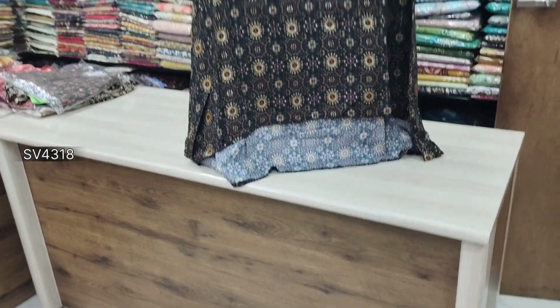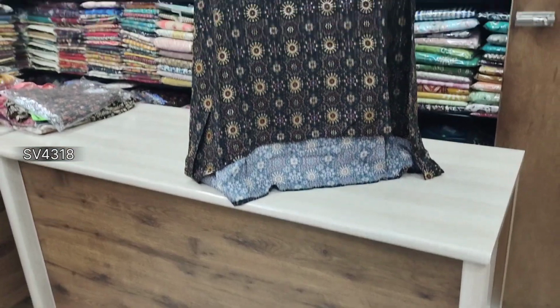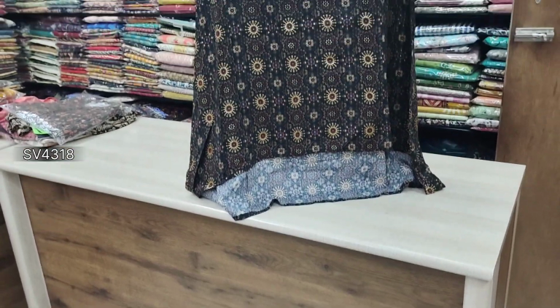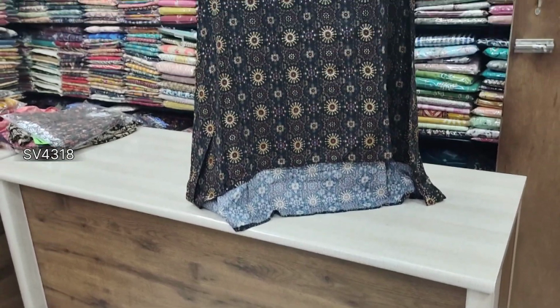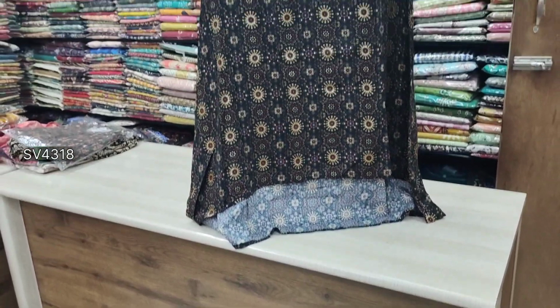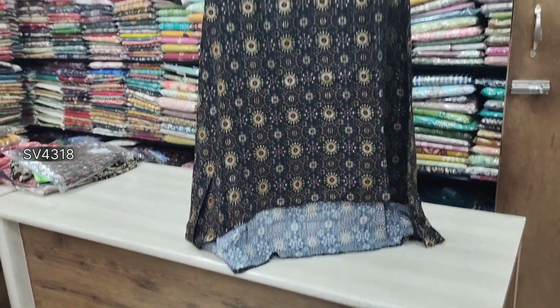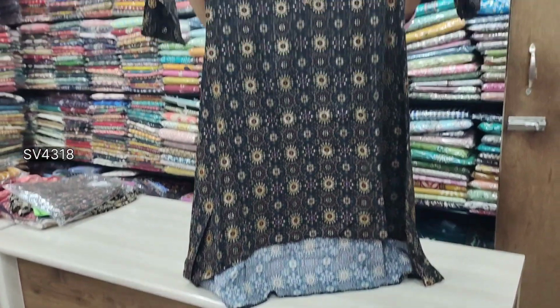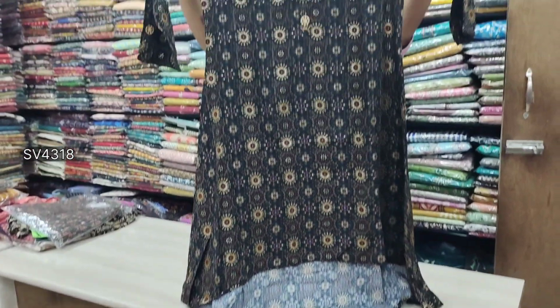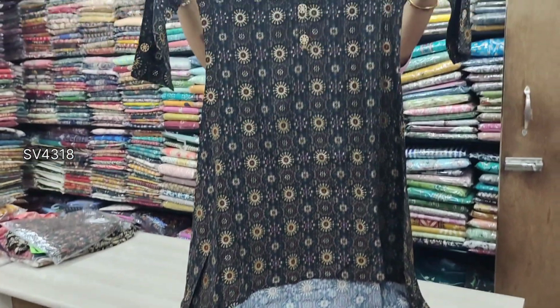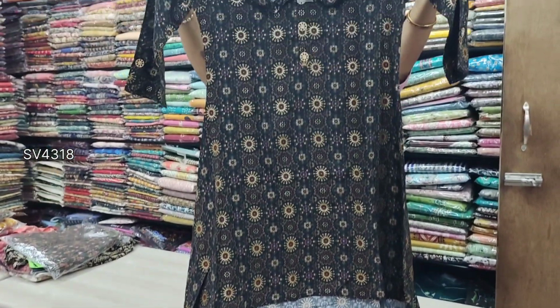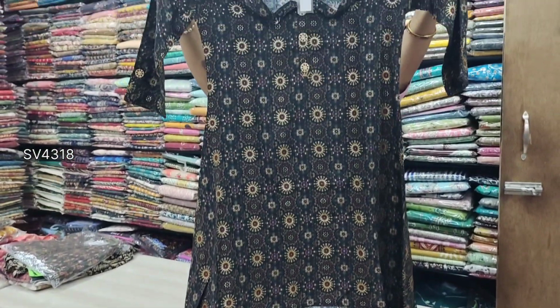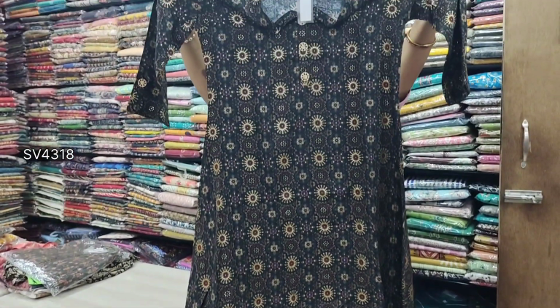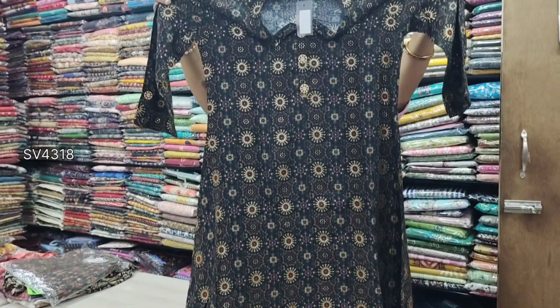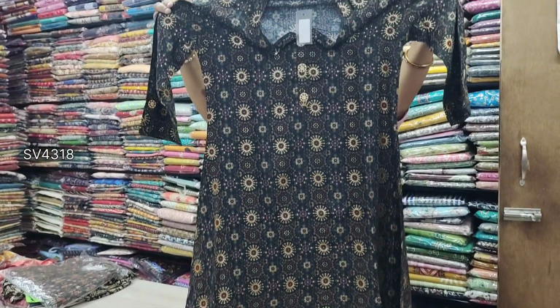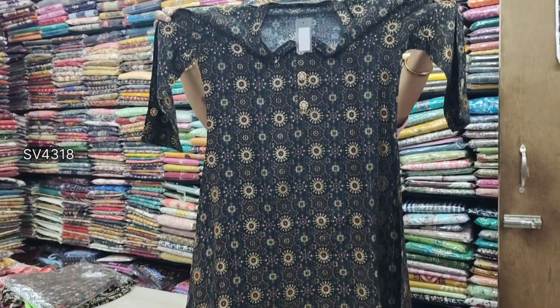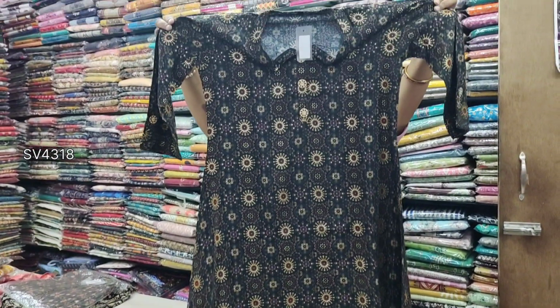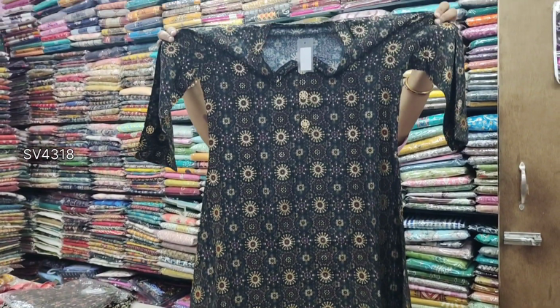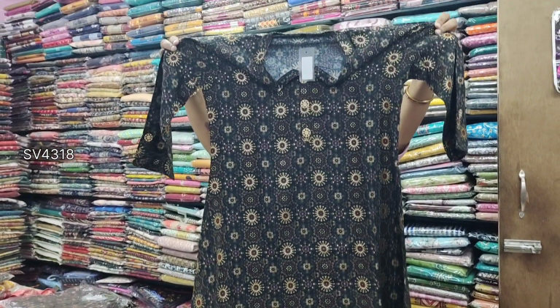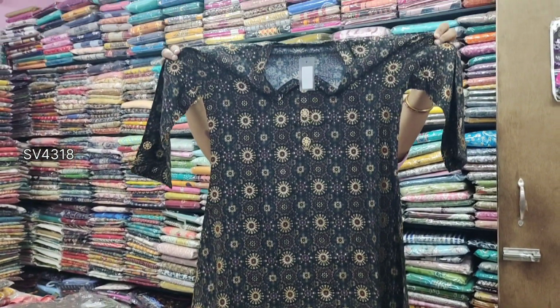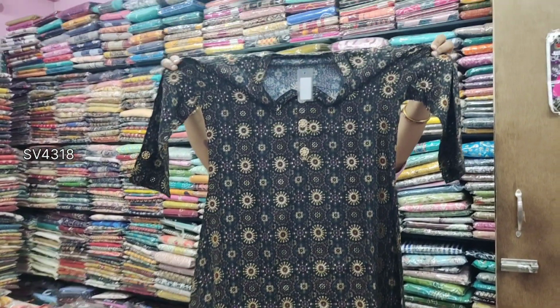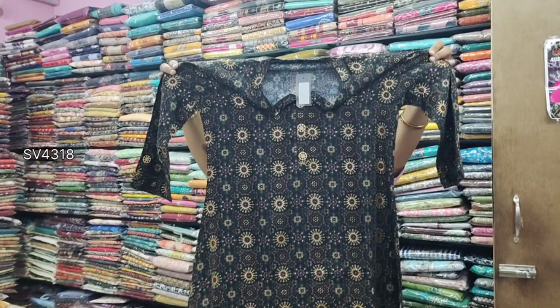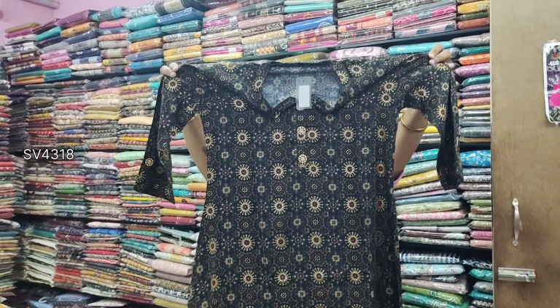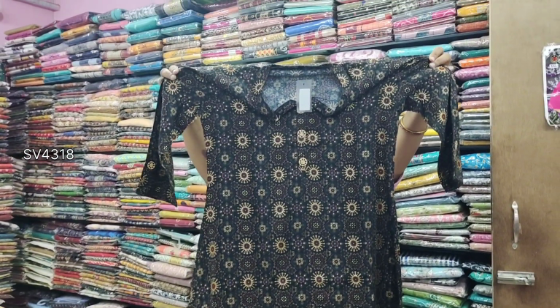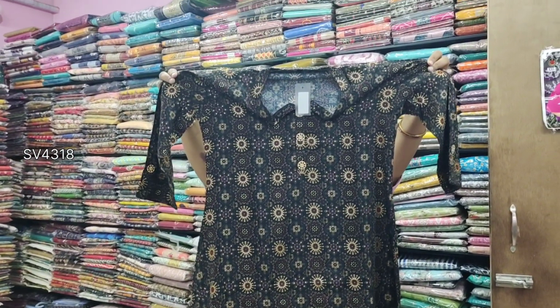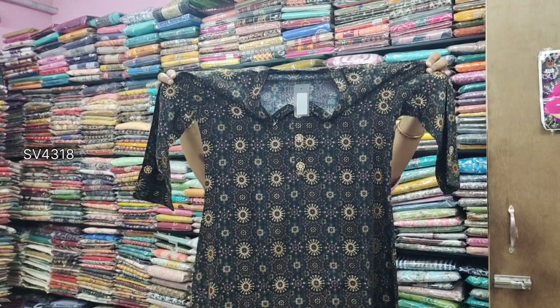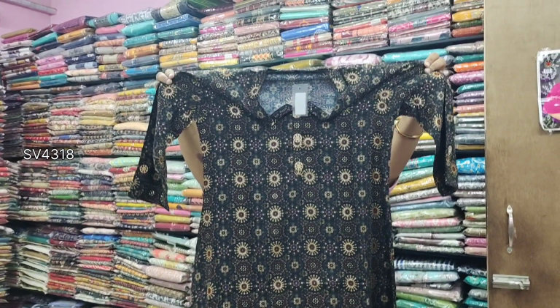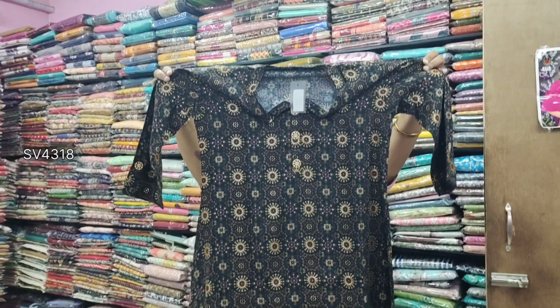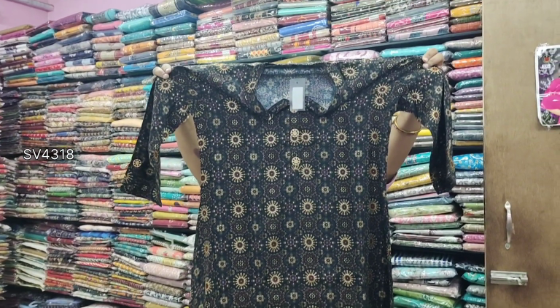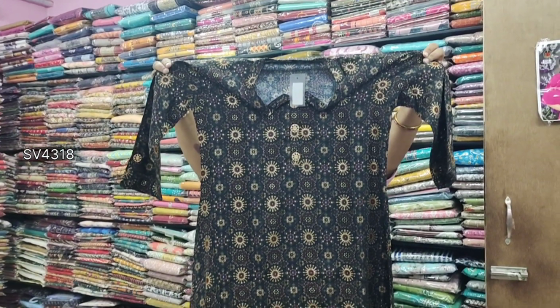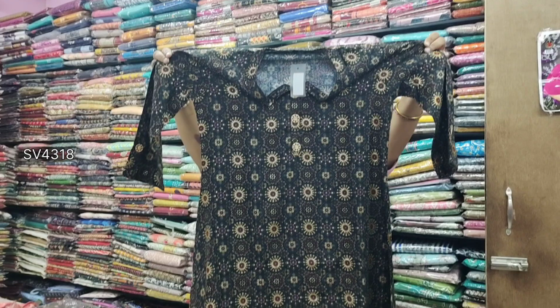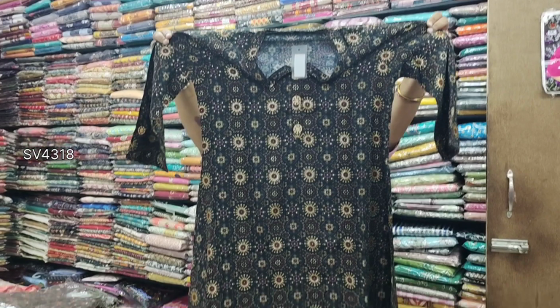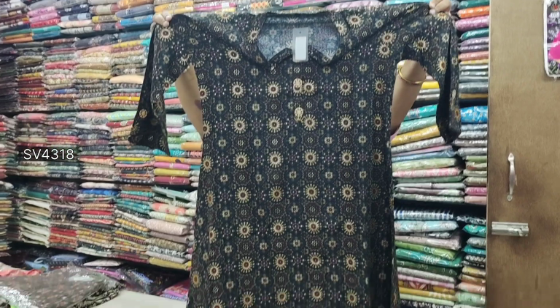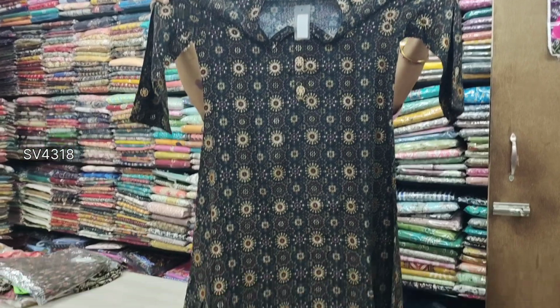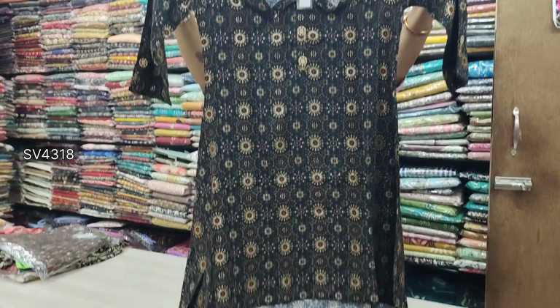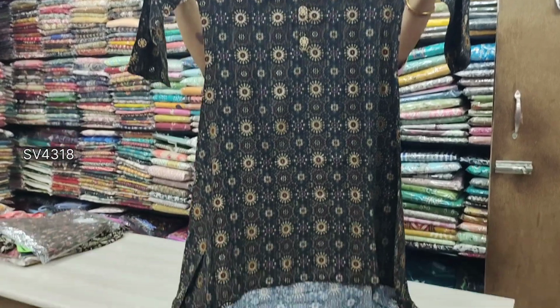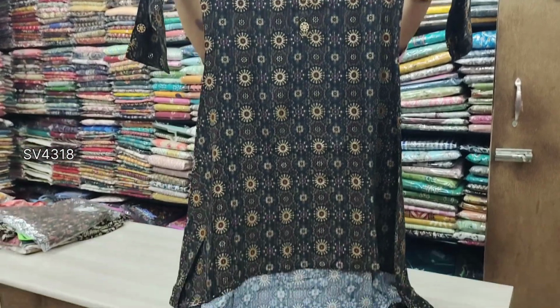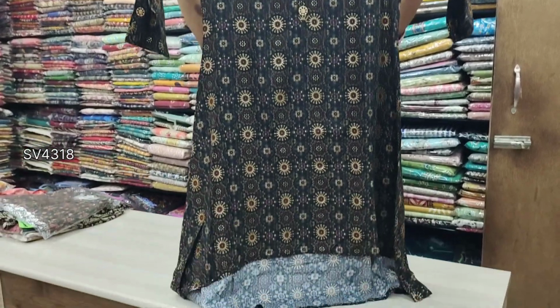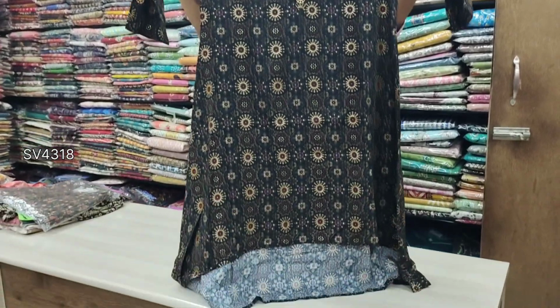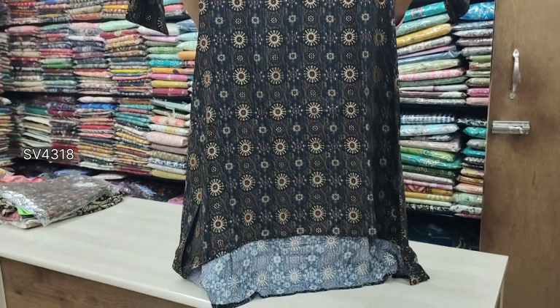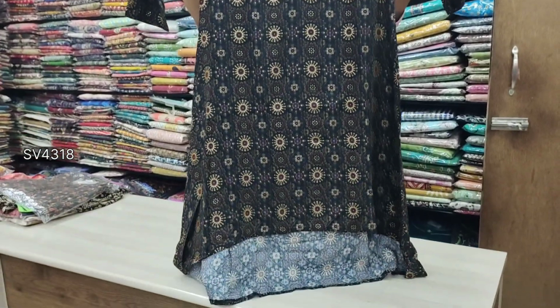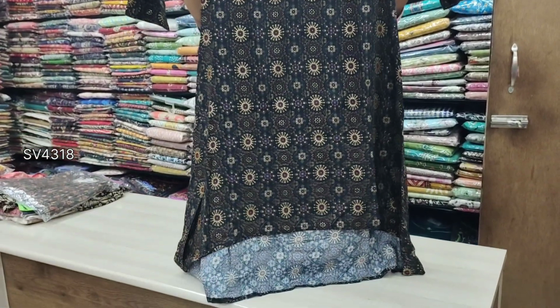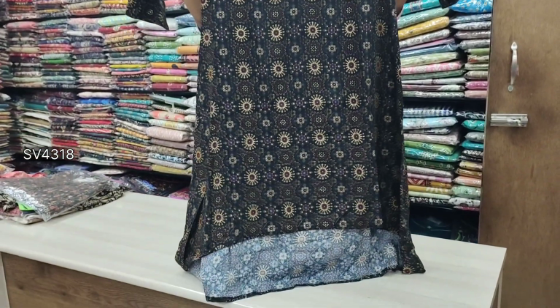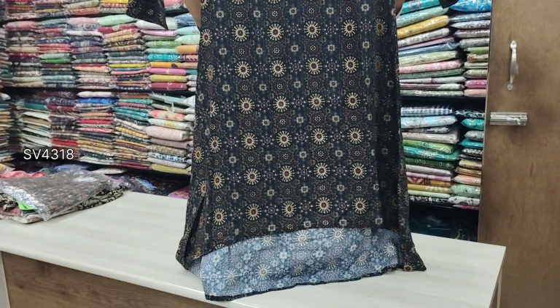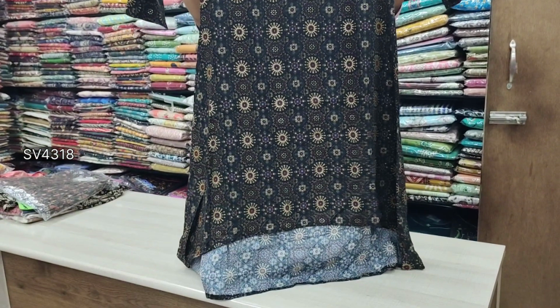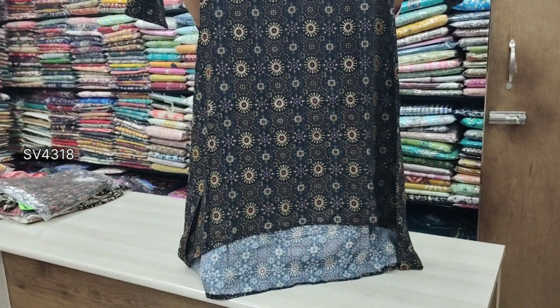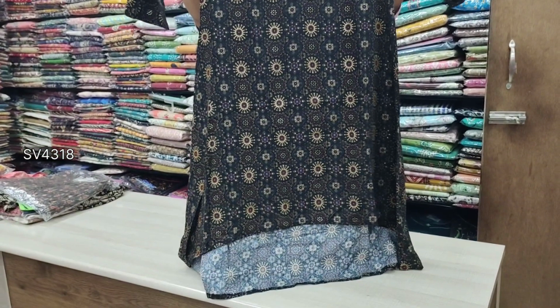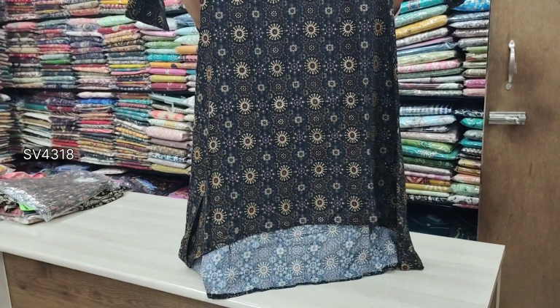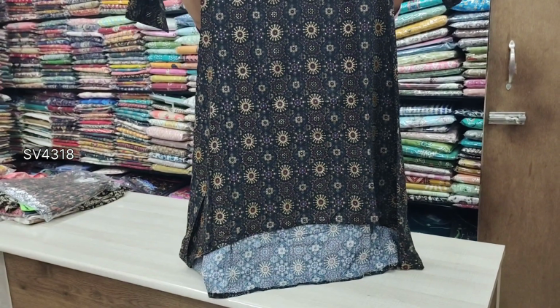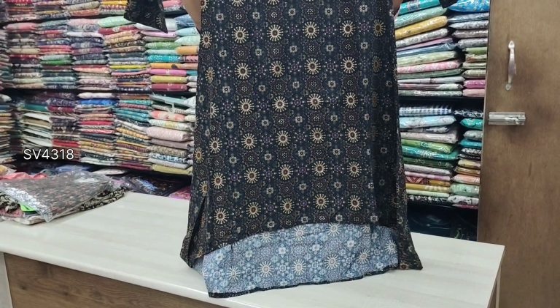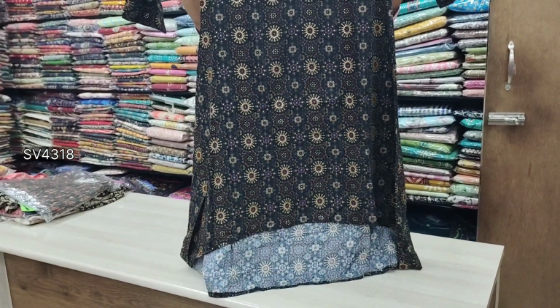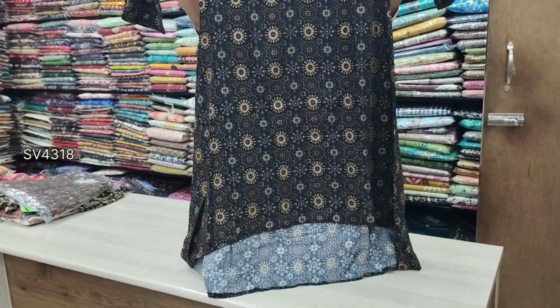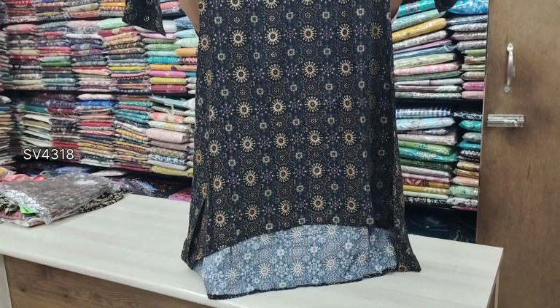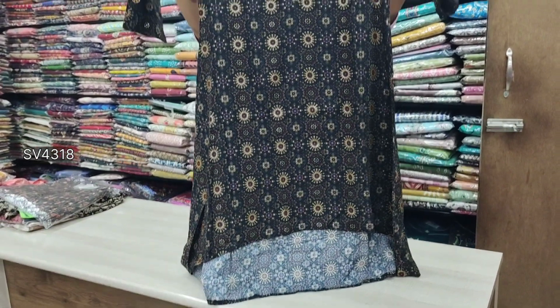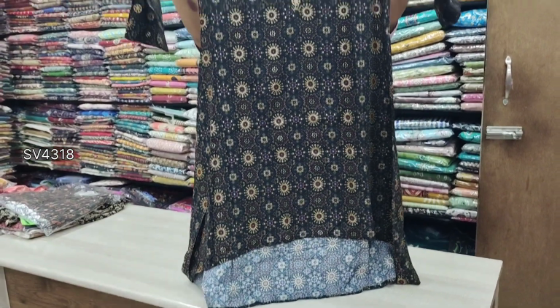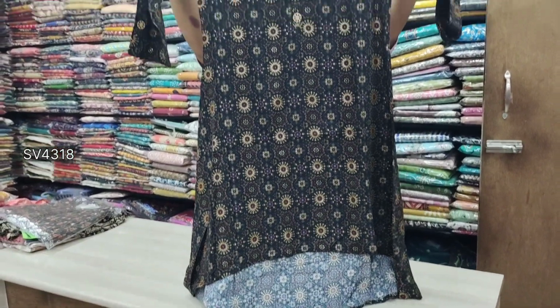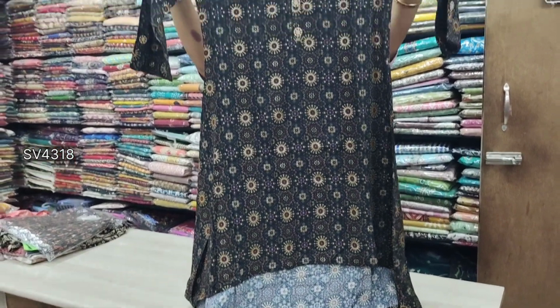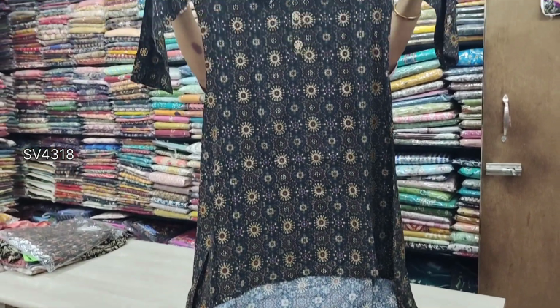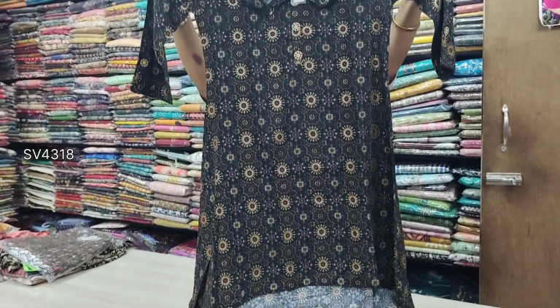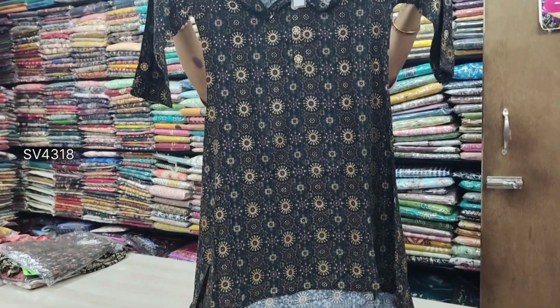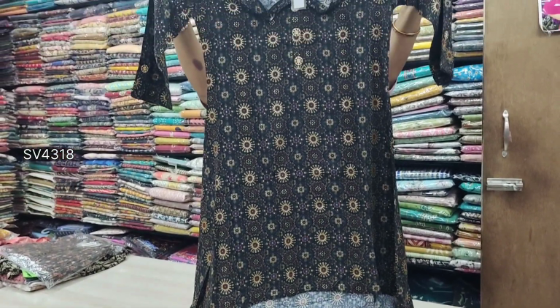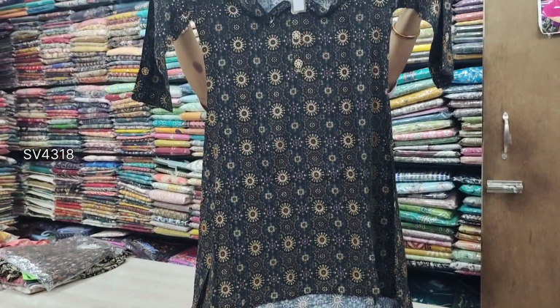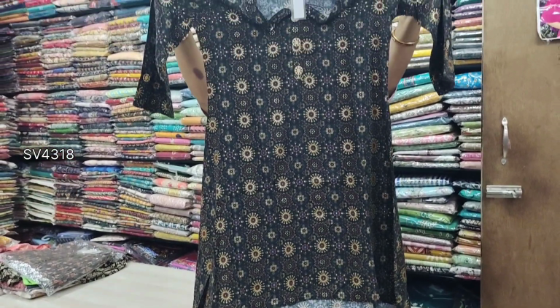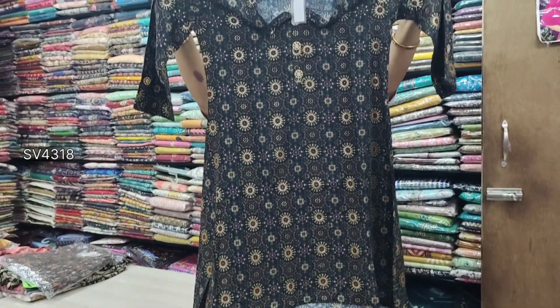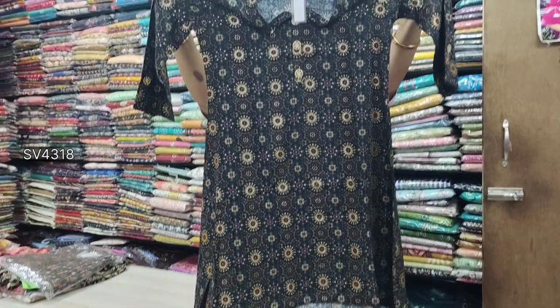This is a Gojrat model, priced at 5.5, and 3.6 sleeve. It is printed.